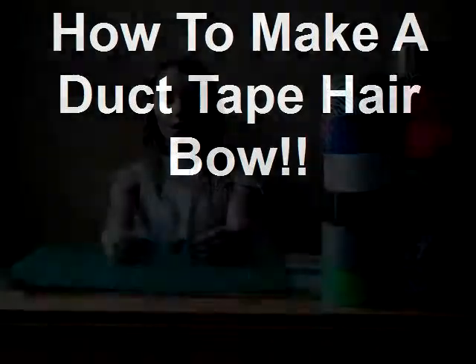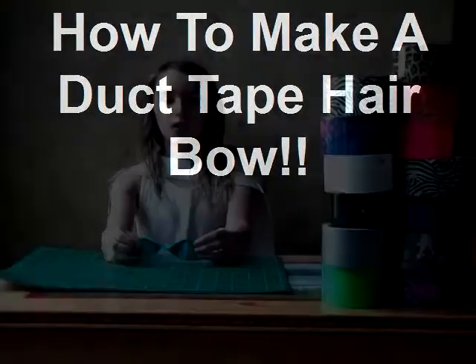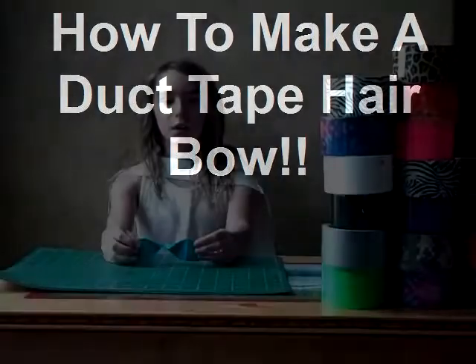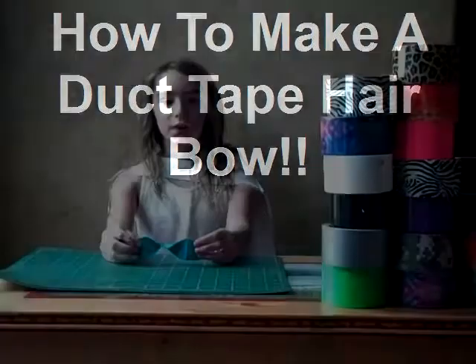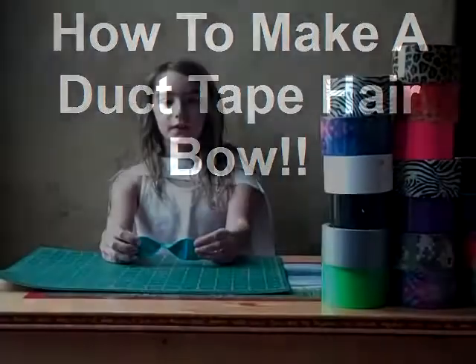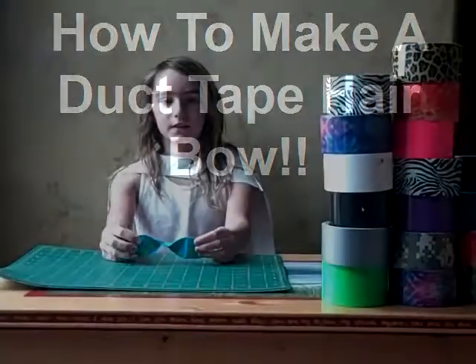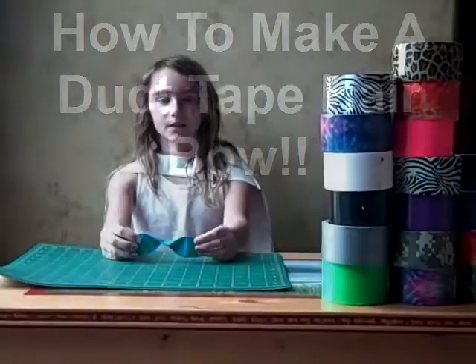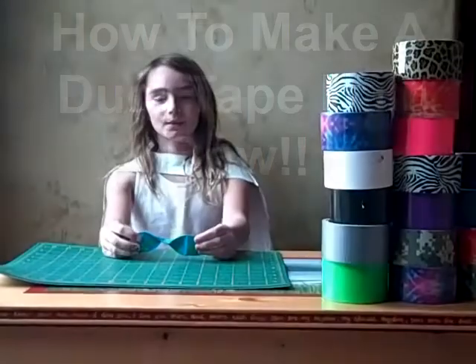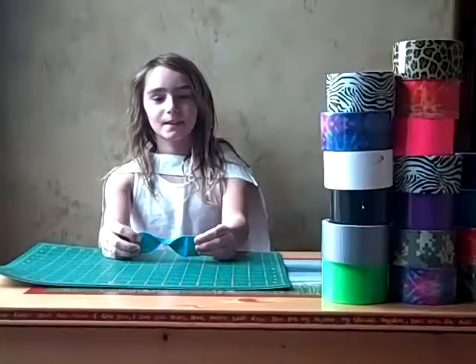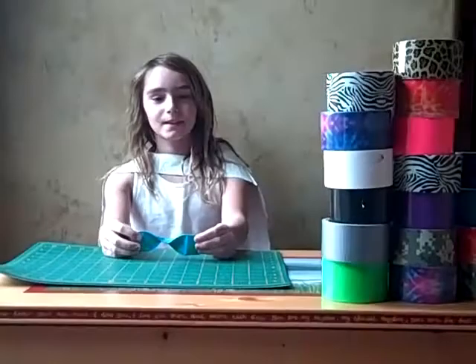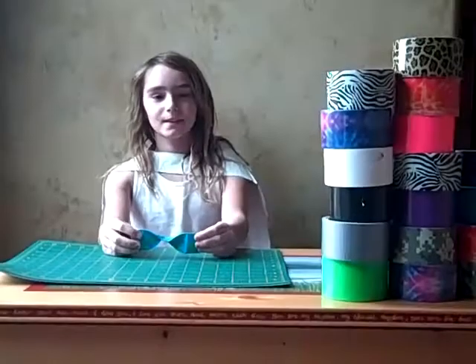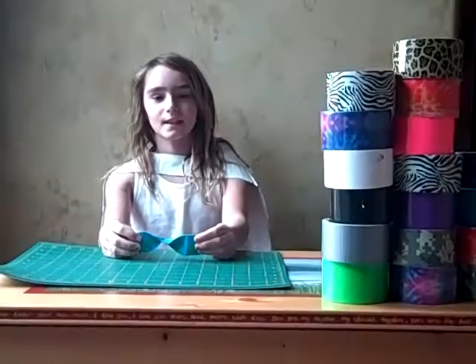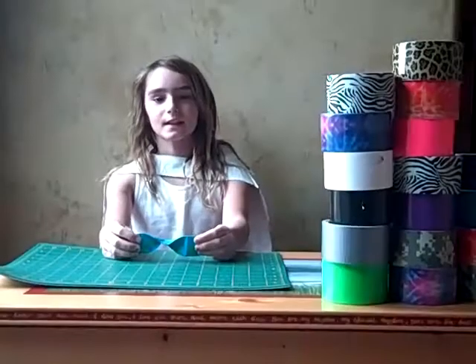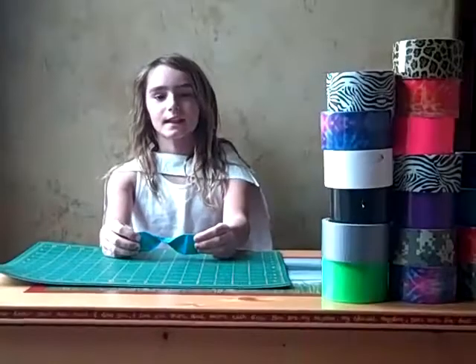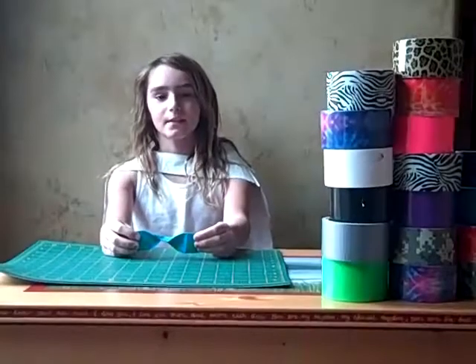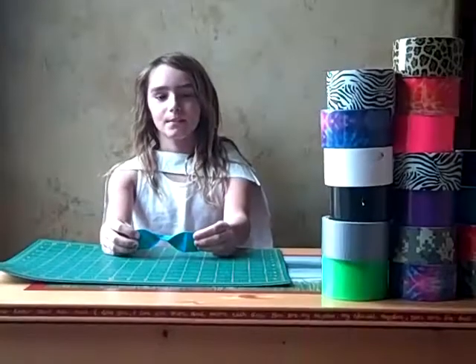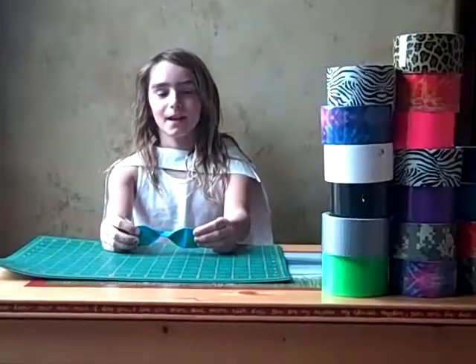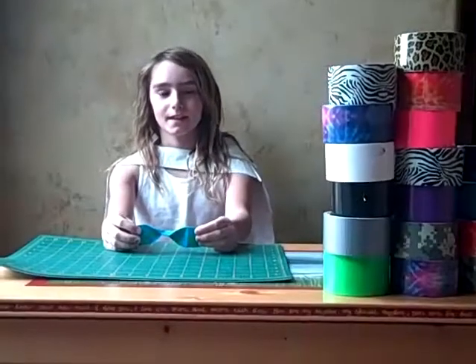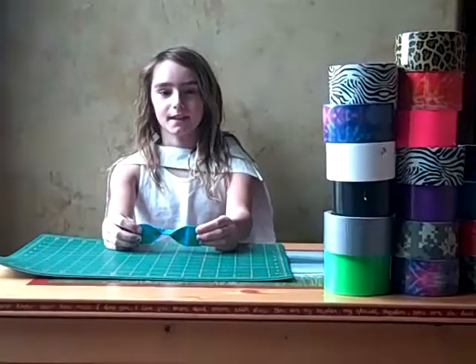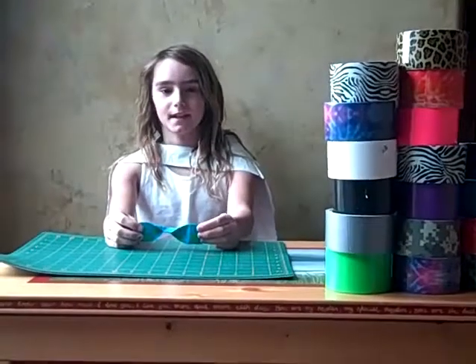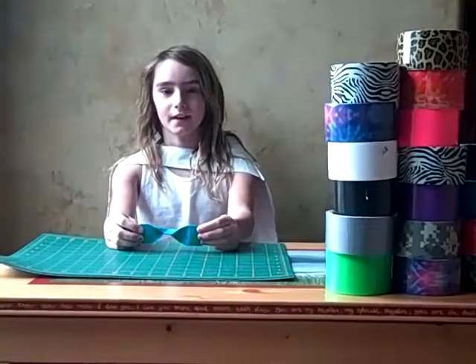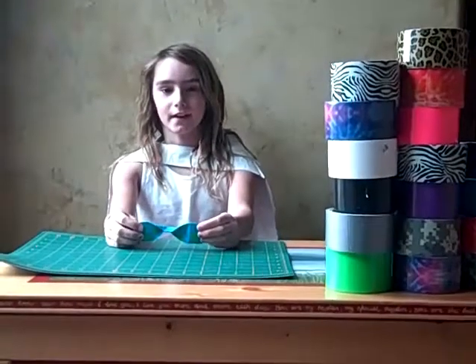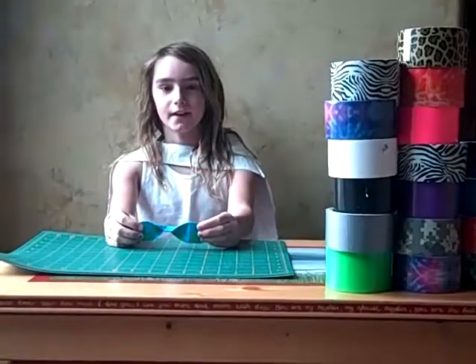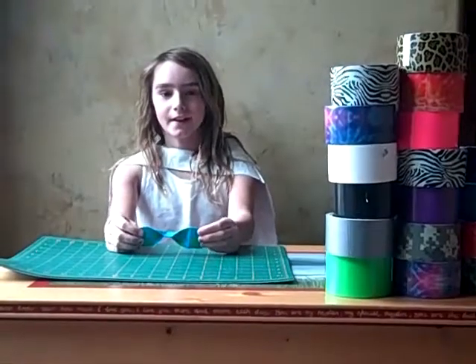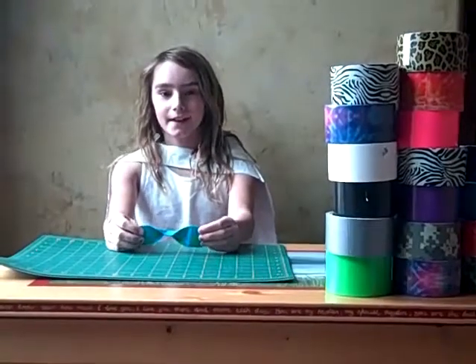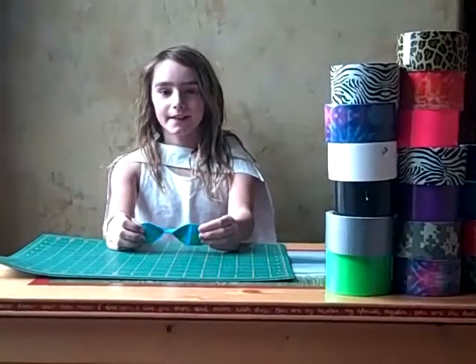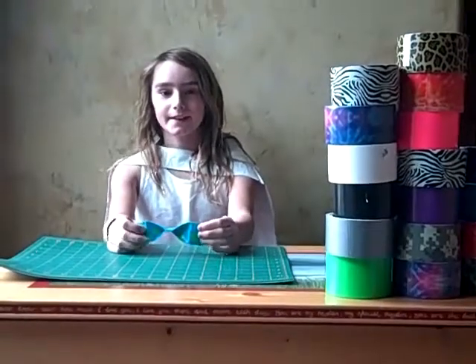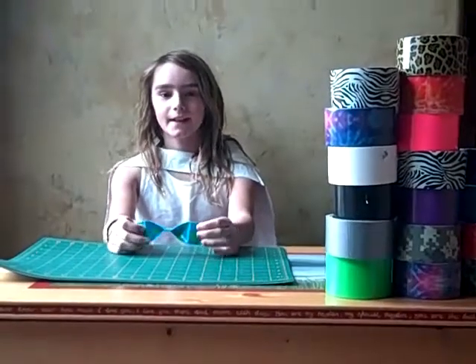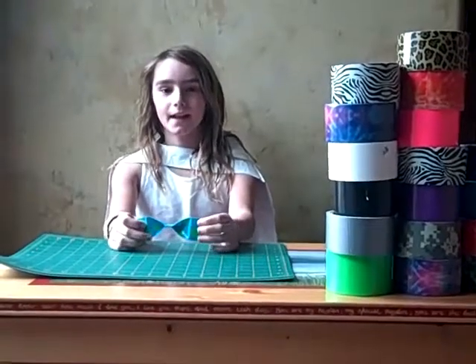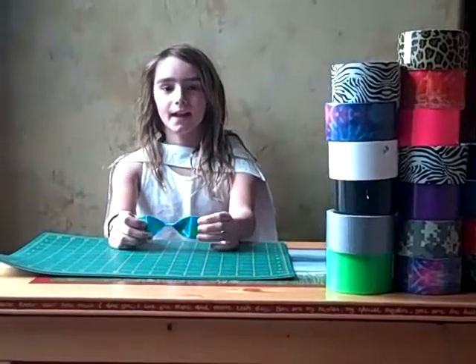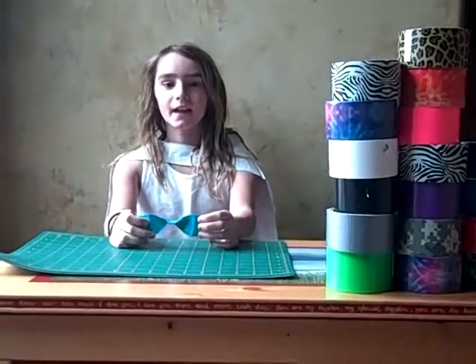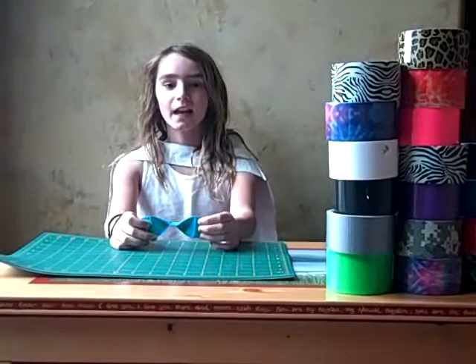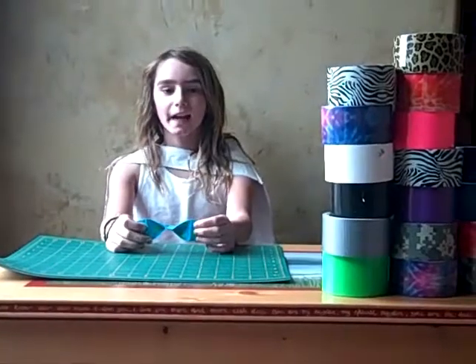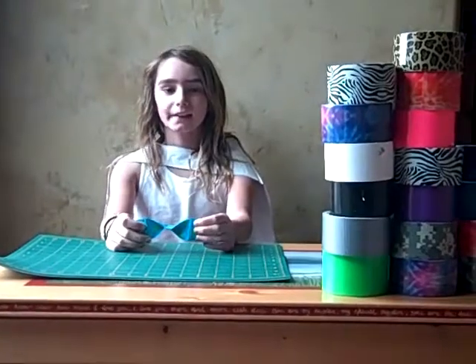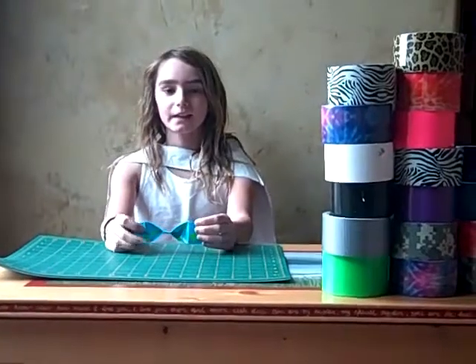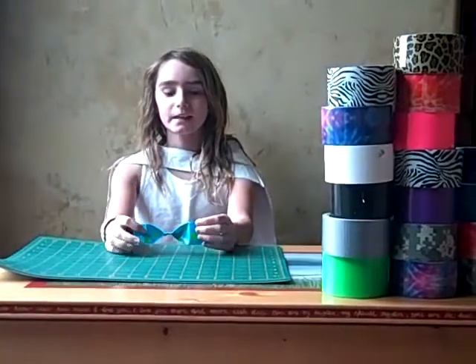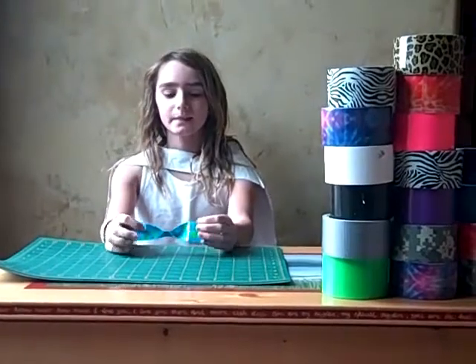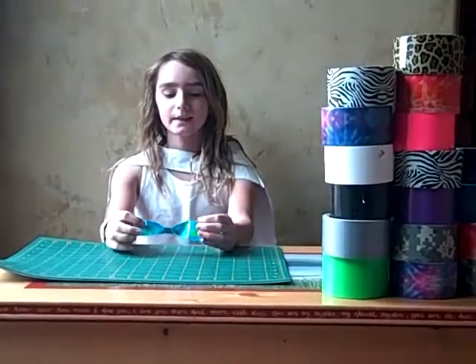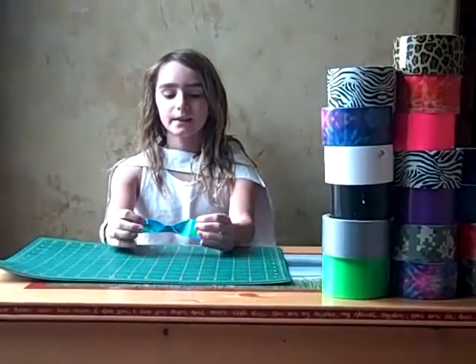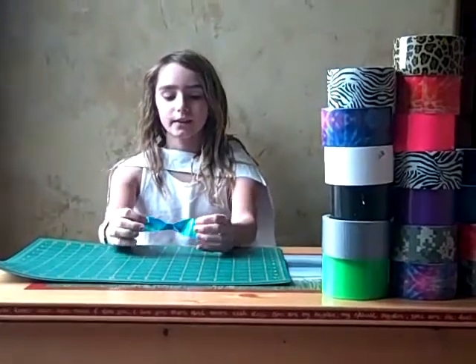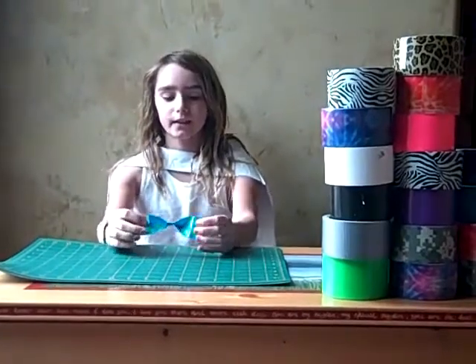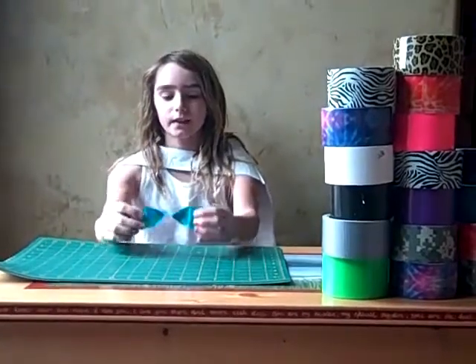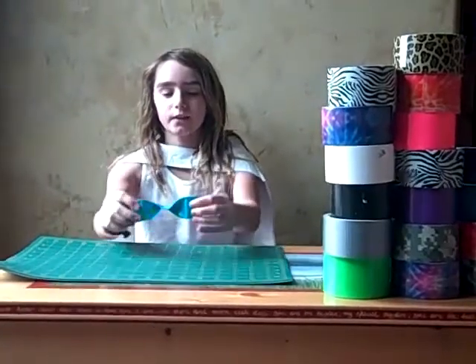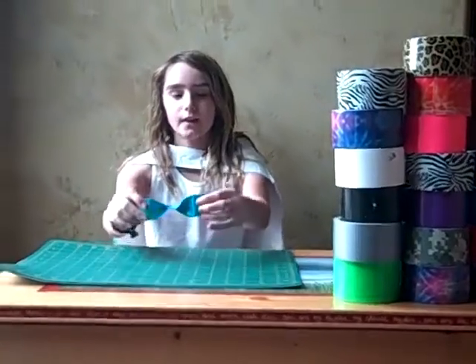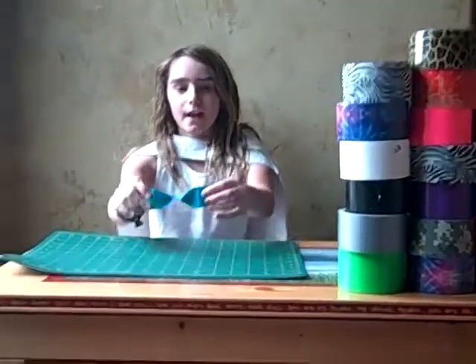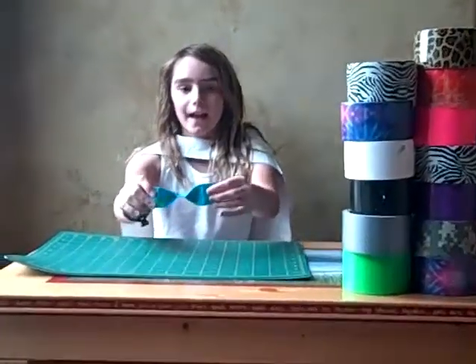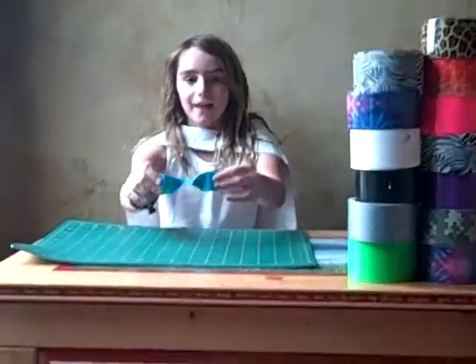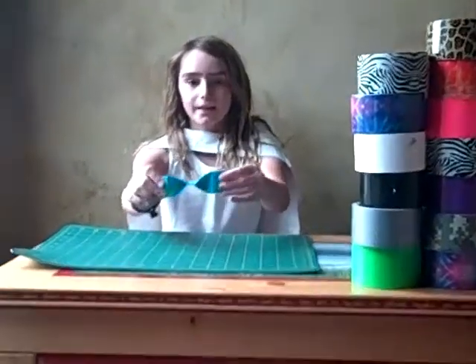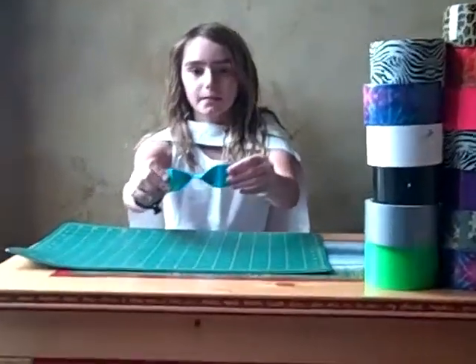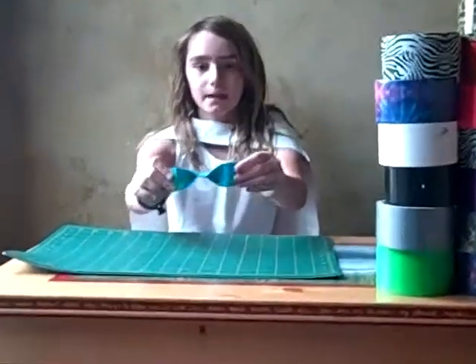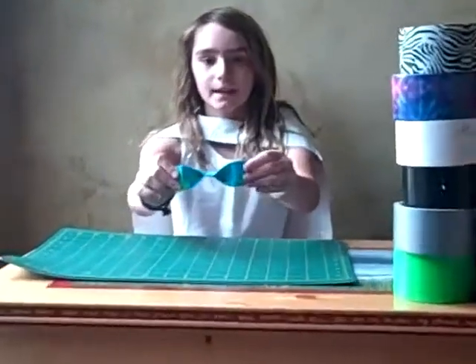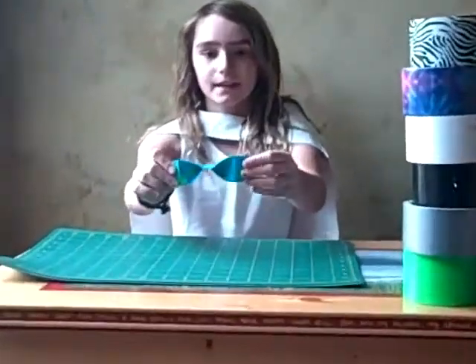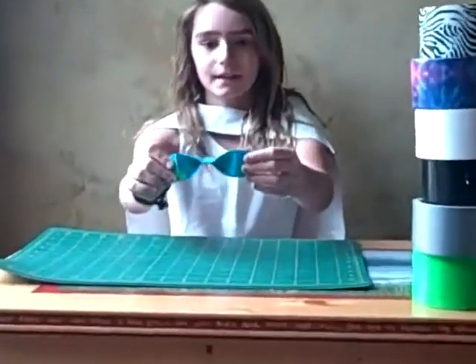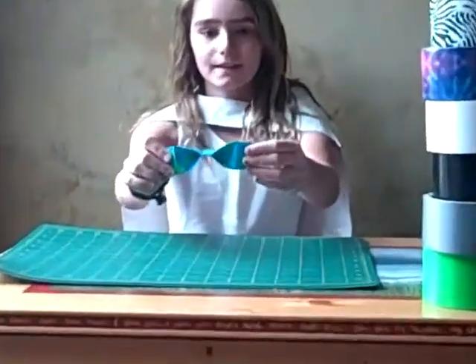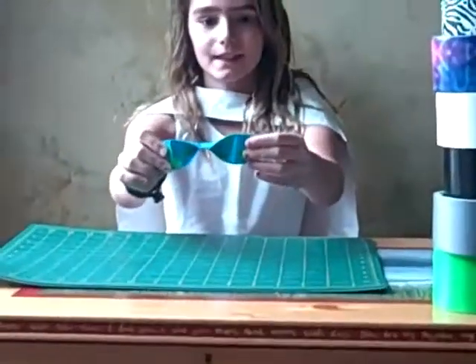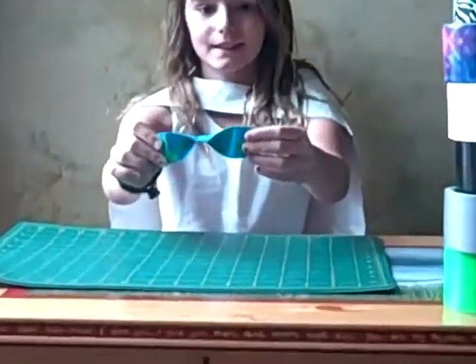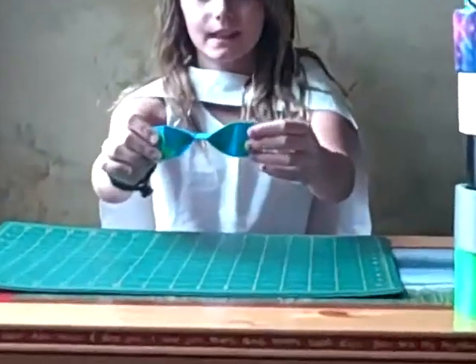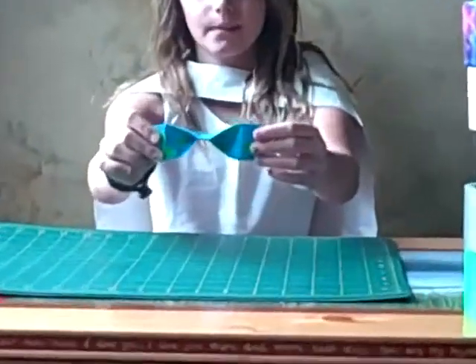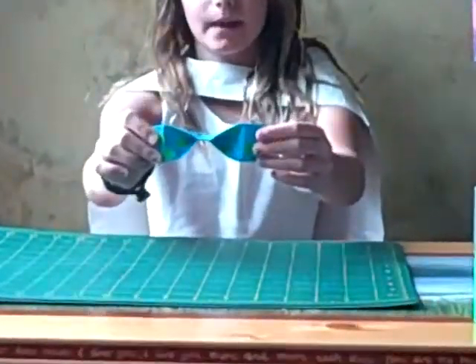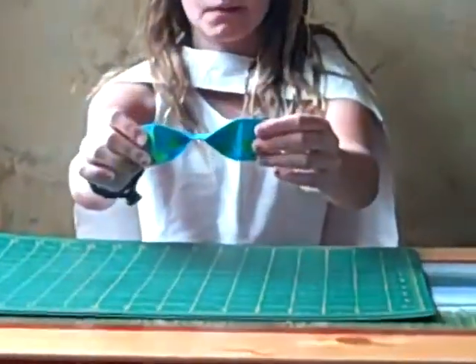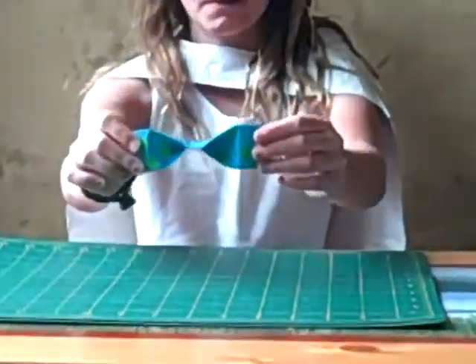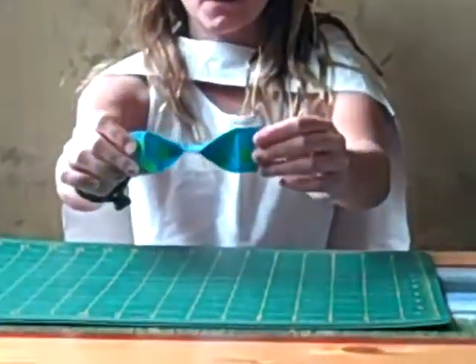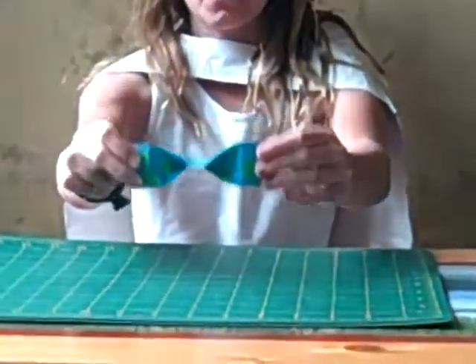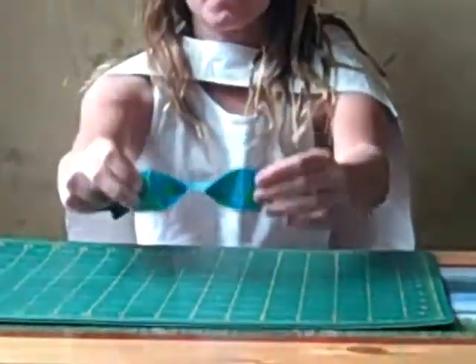Hello, this is Mrs. Duct Tape Magic here, and today I'm going to be showing you how to make a duct tape hair bow.